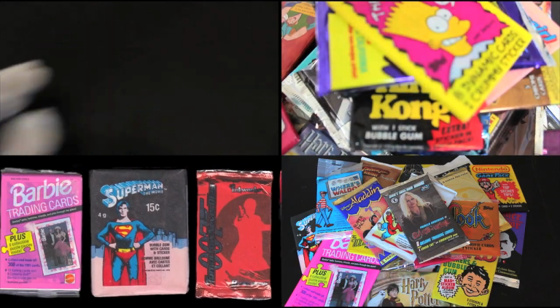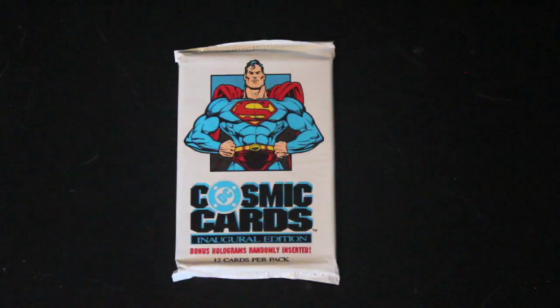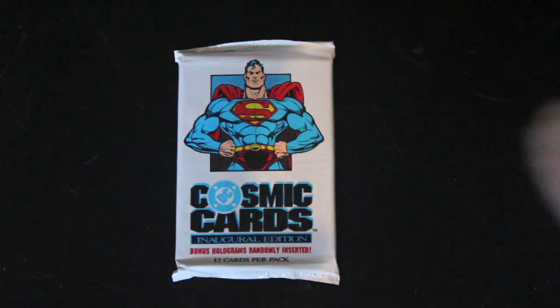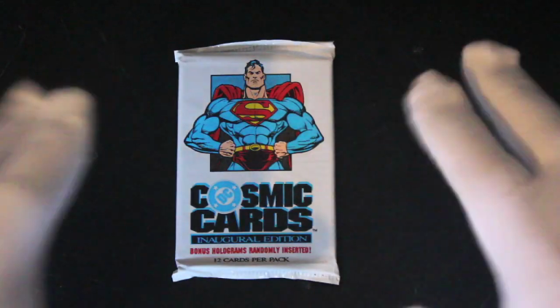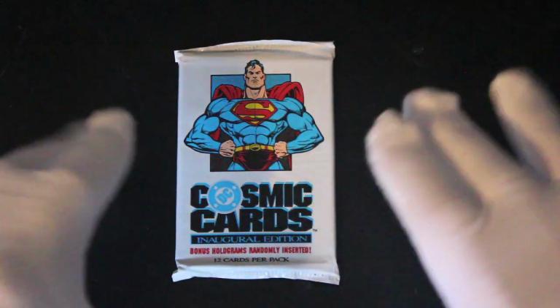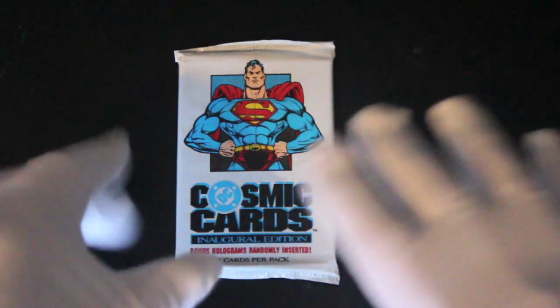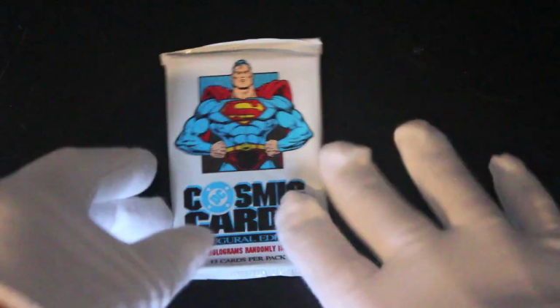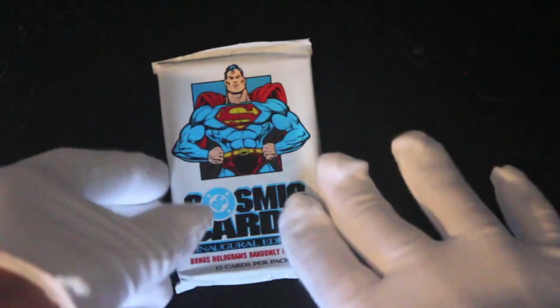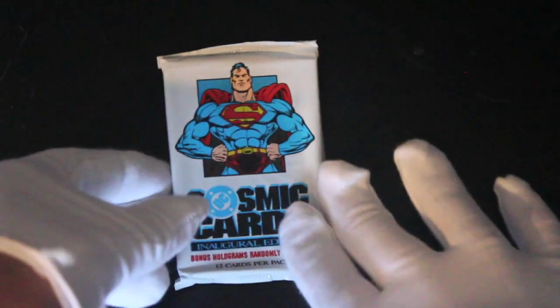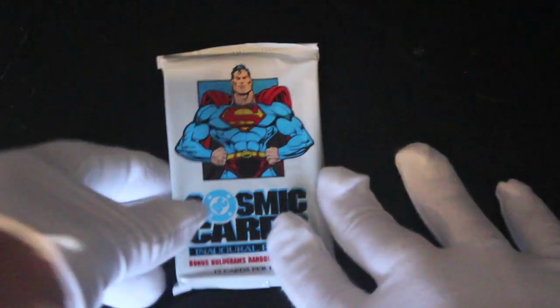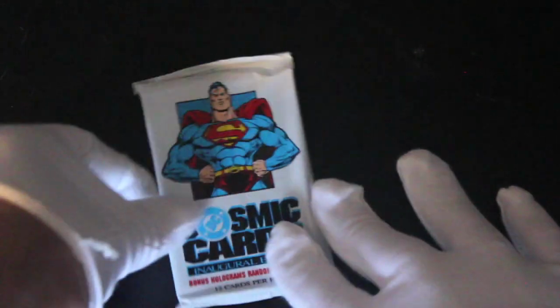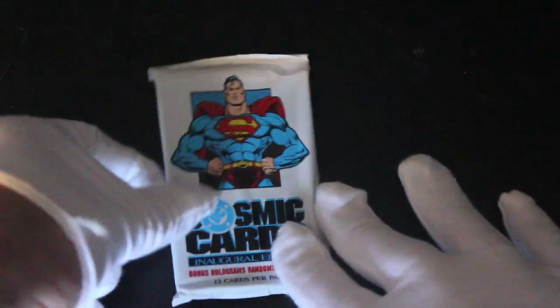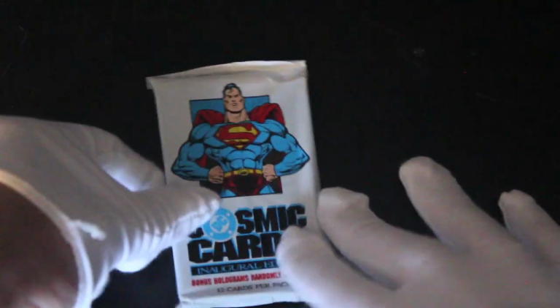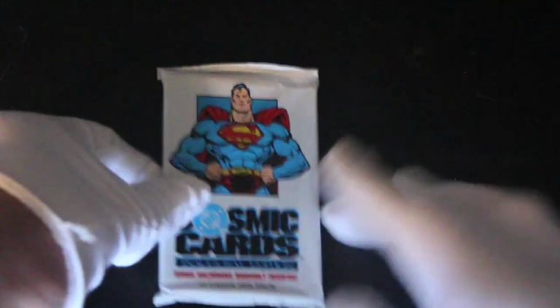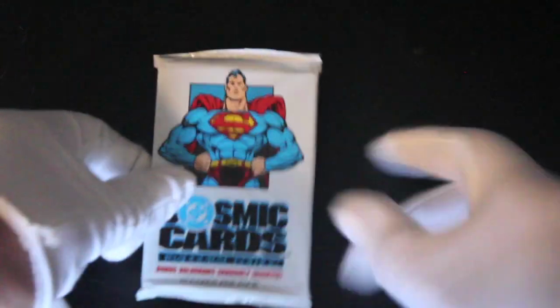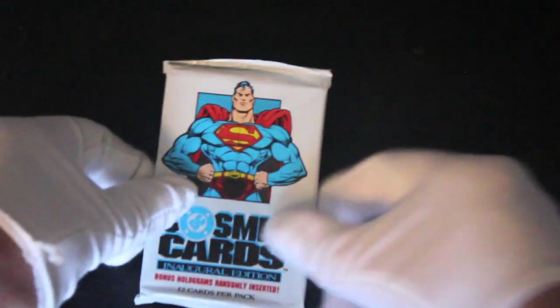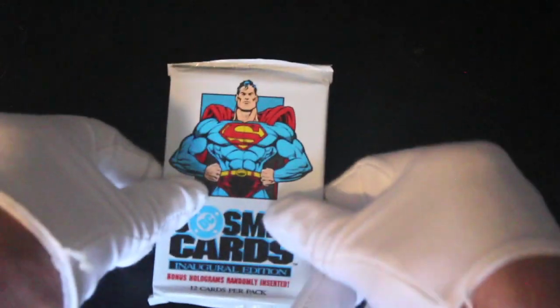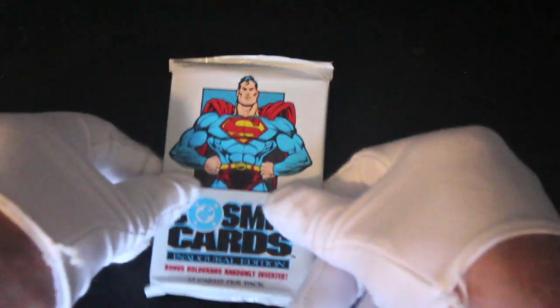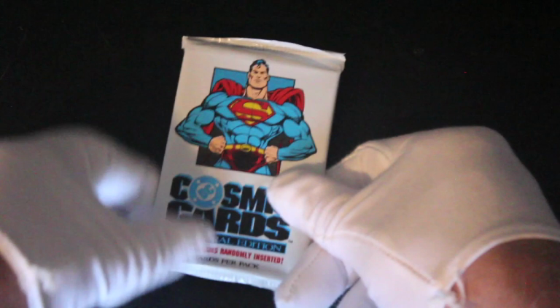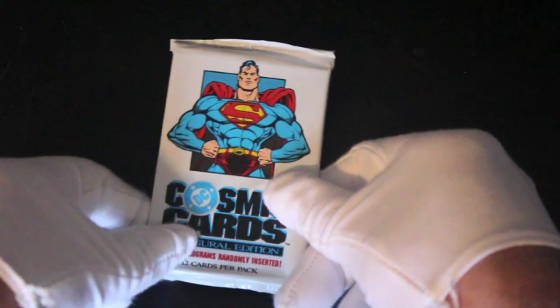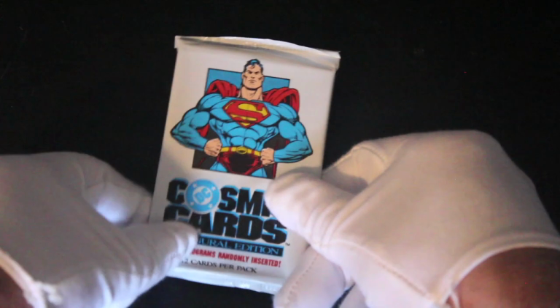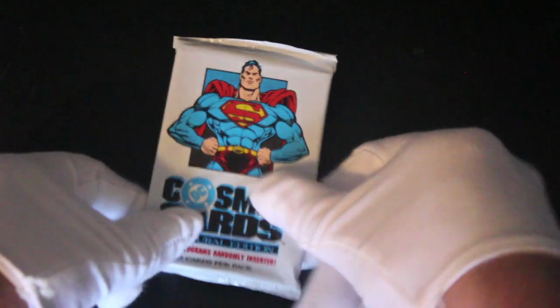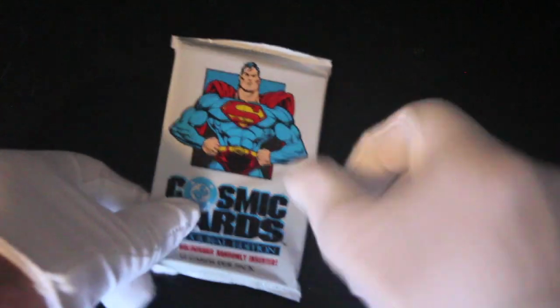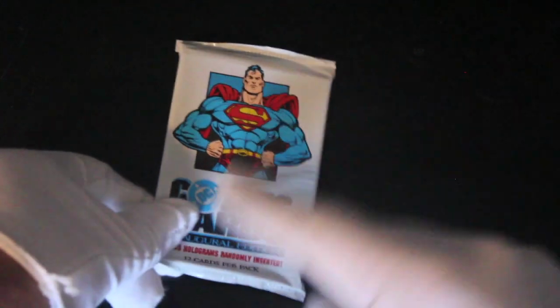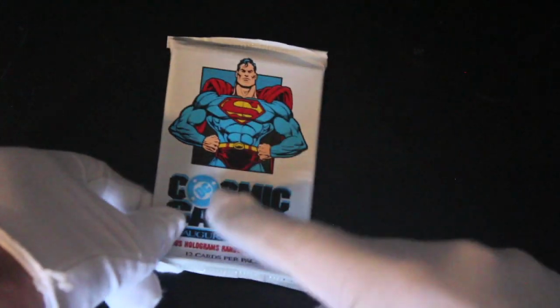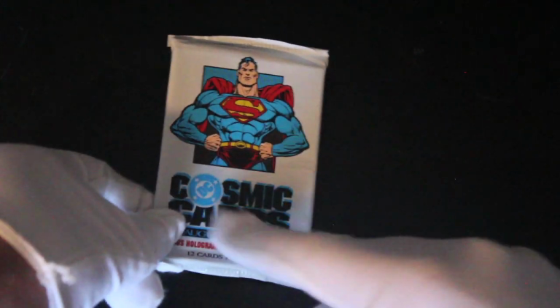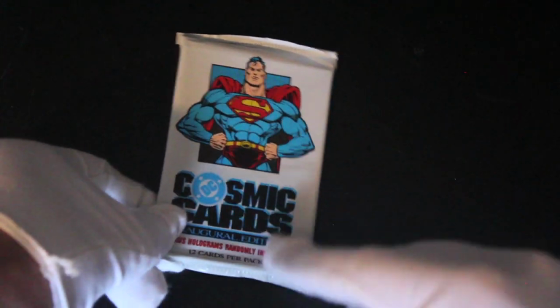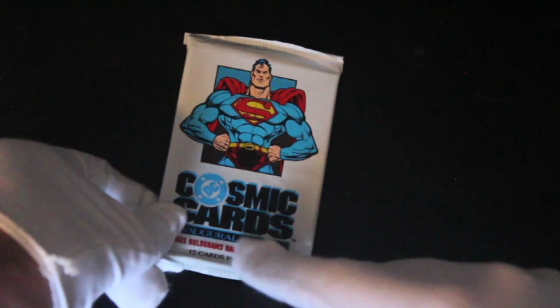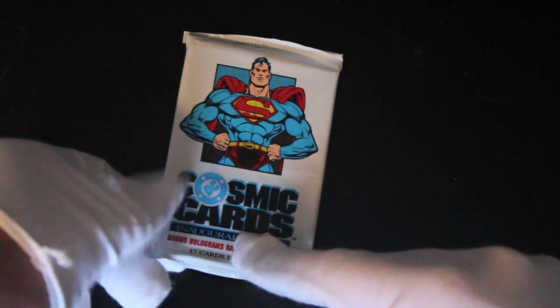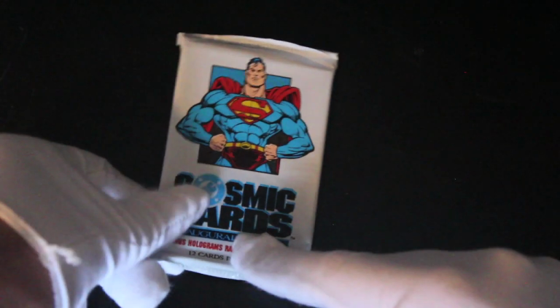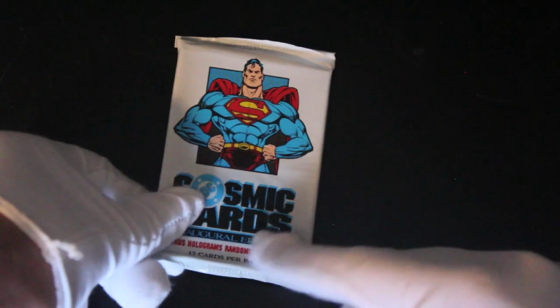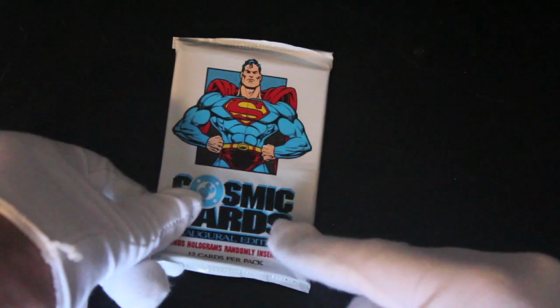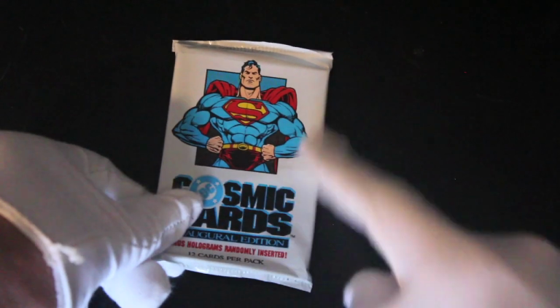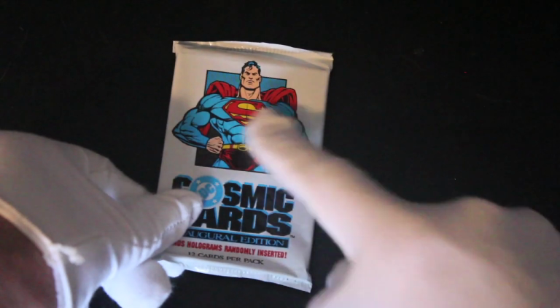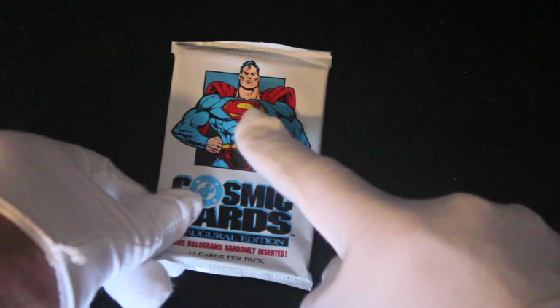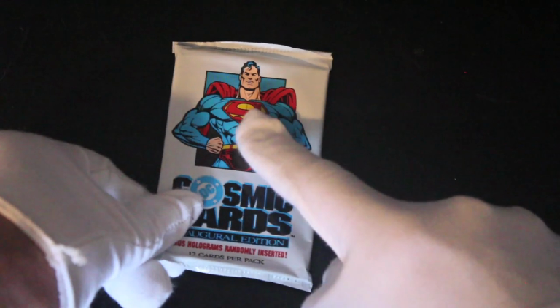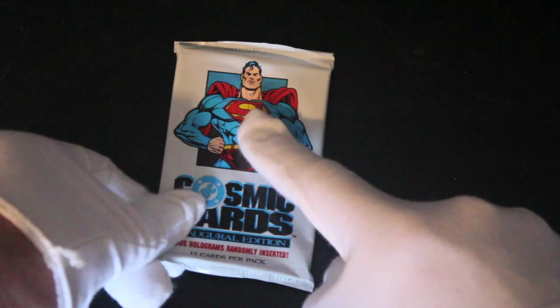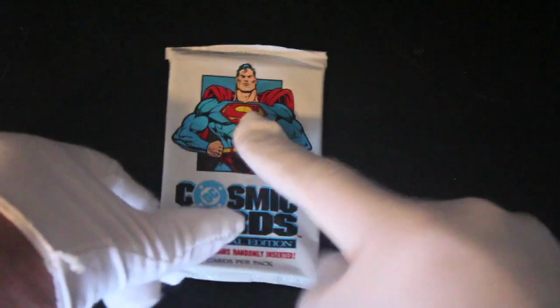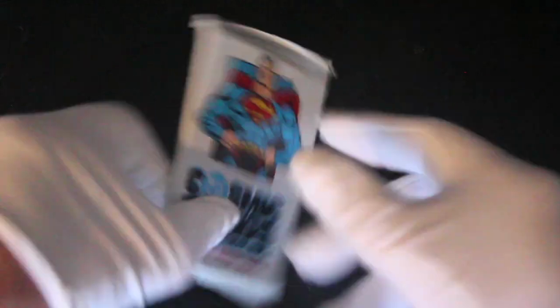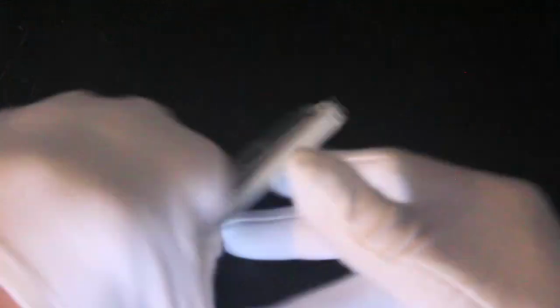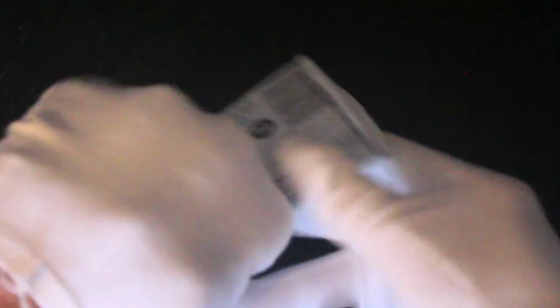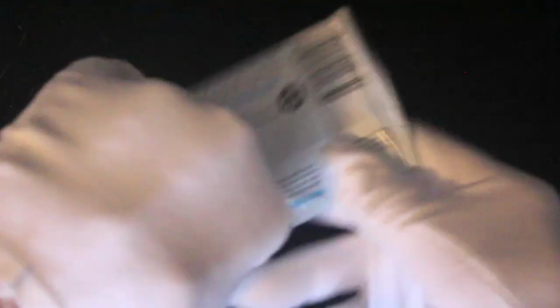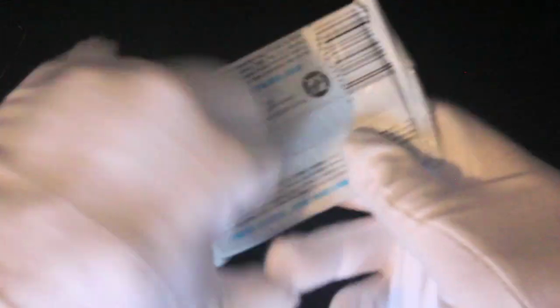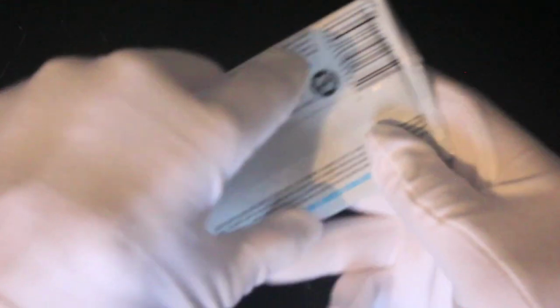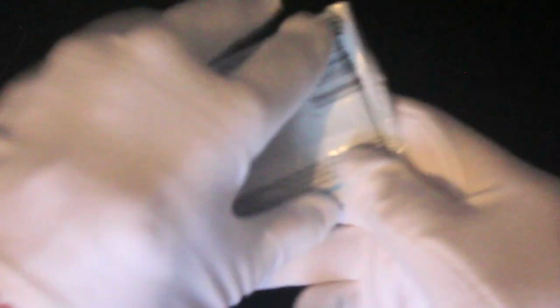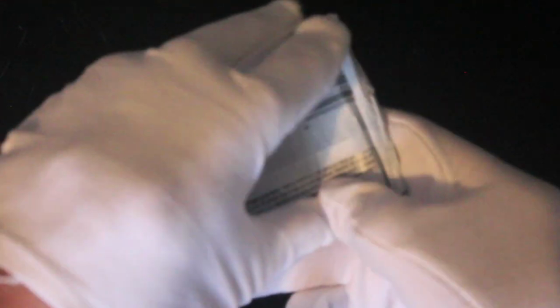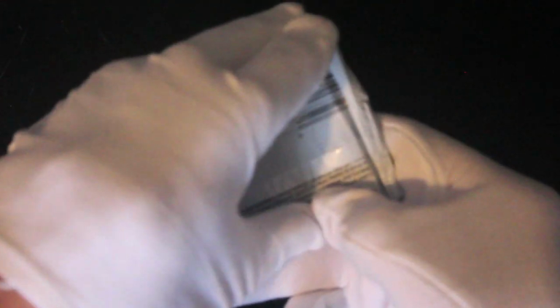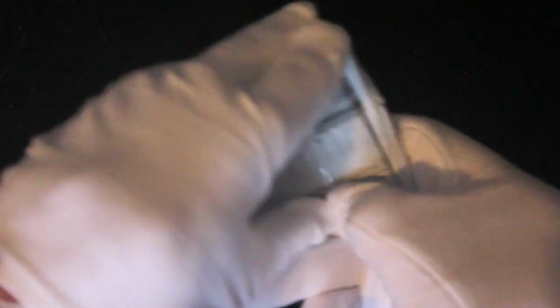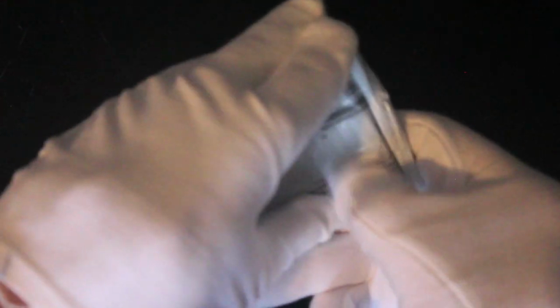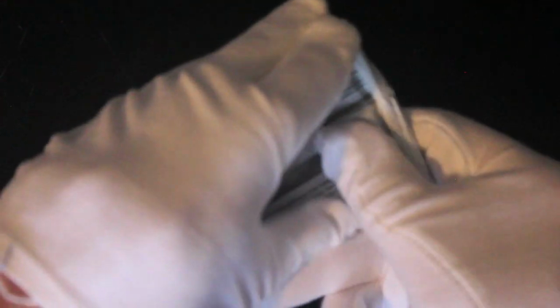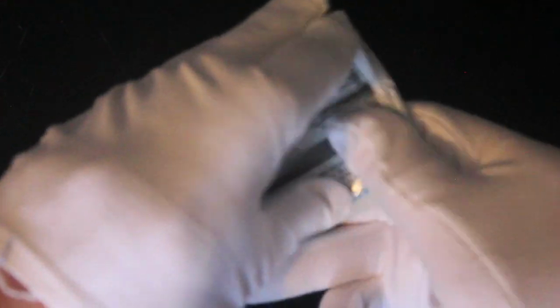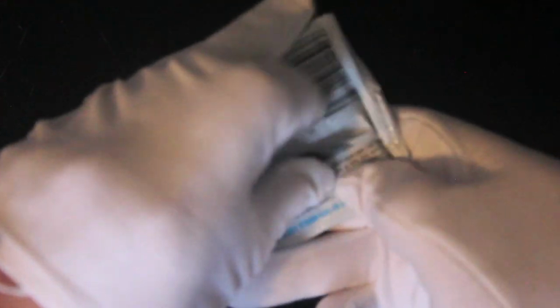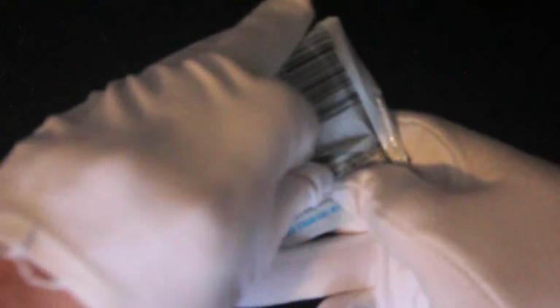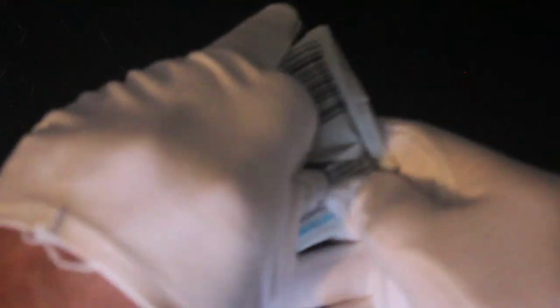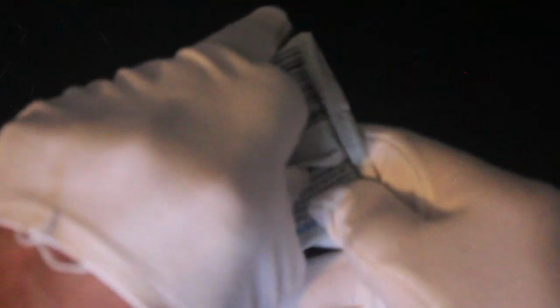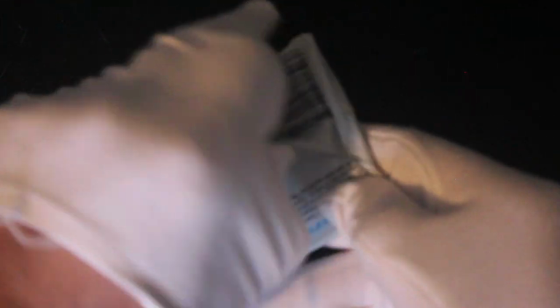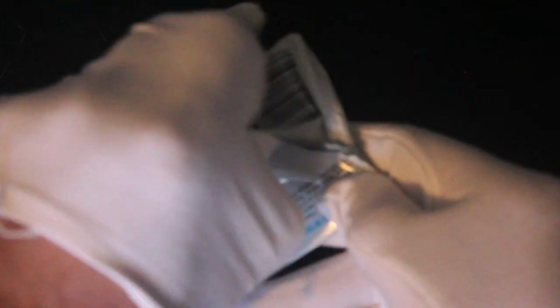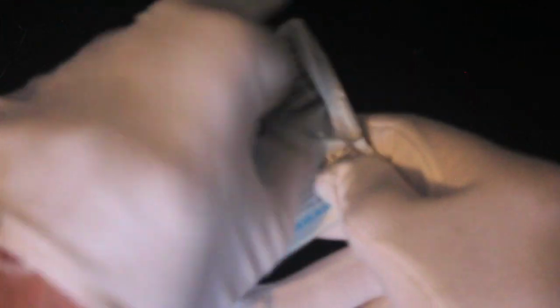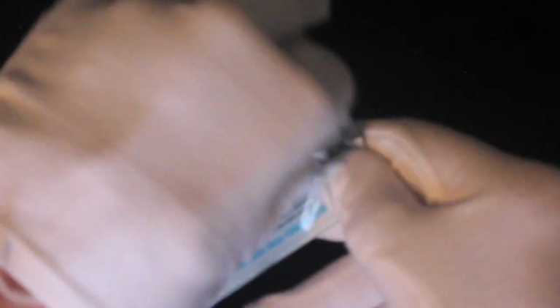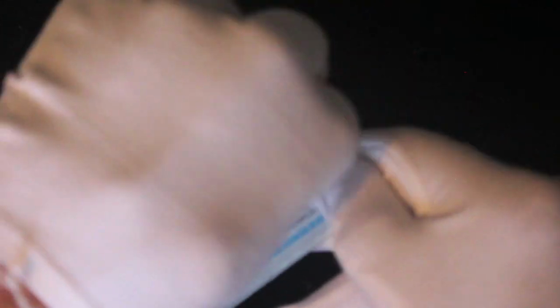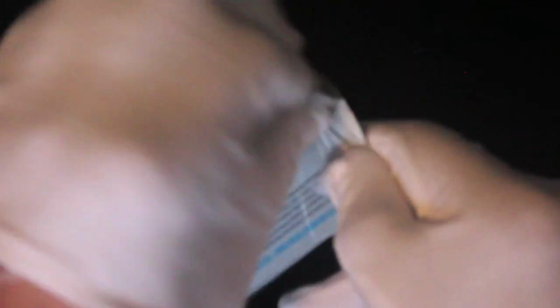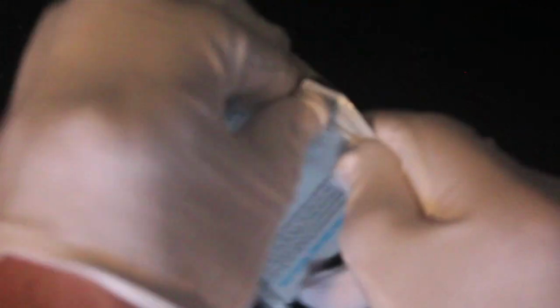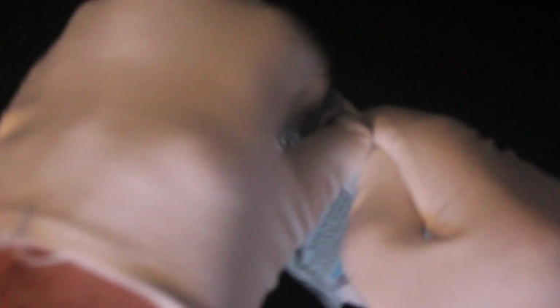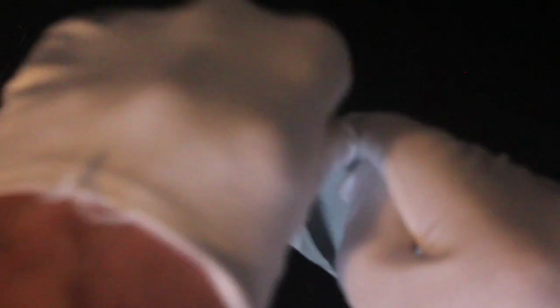Hello, it's me Trading Card Tony. For another pack today we got DC Cosmic Card Superman Pack. There we go. Let's get in here and see what we've got.